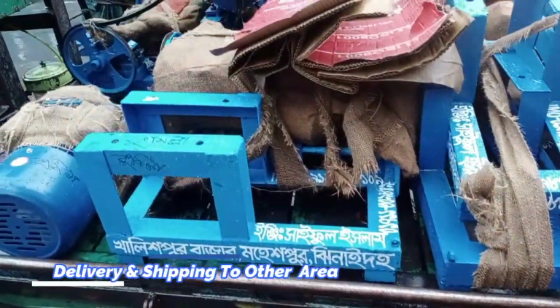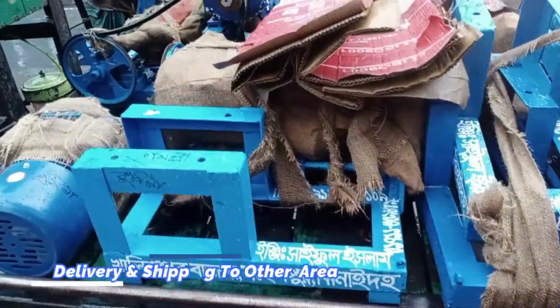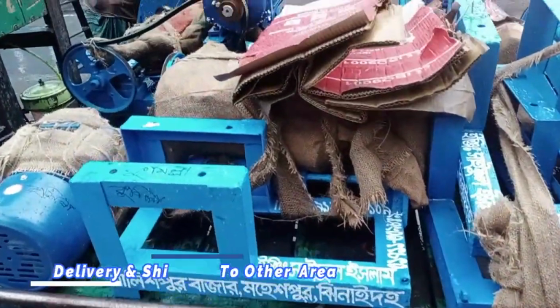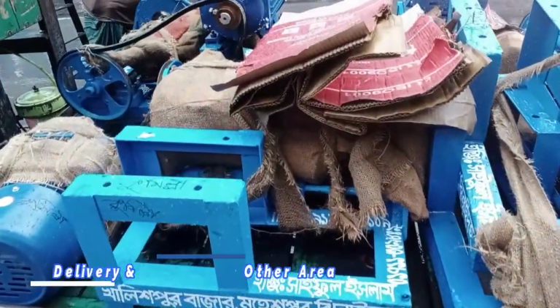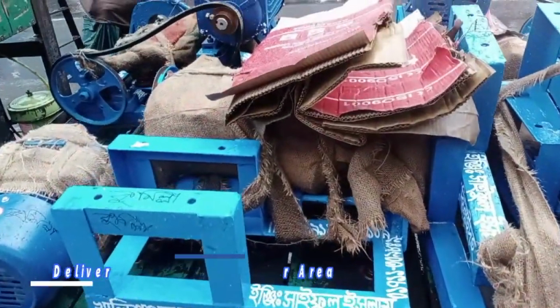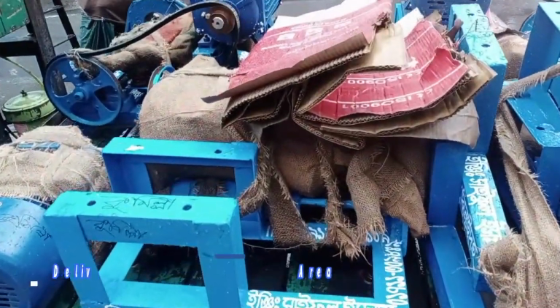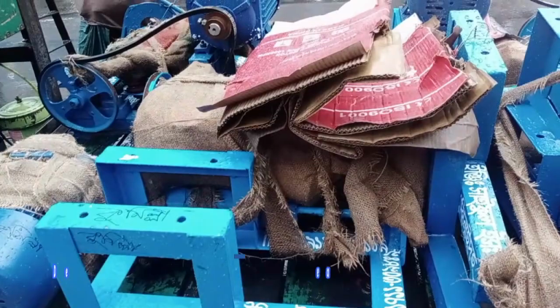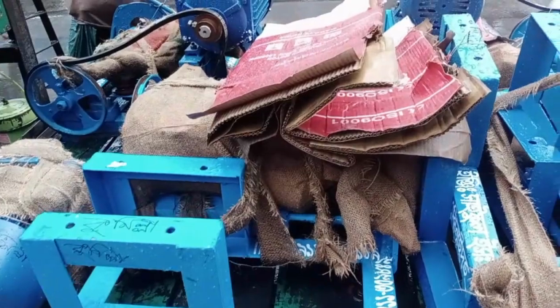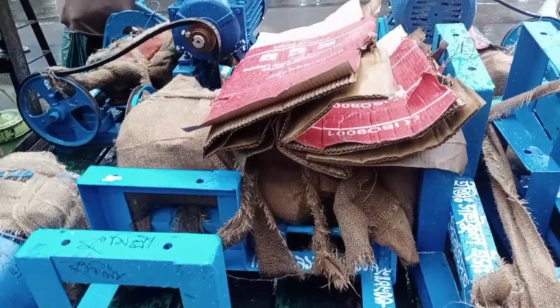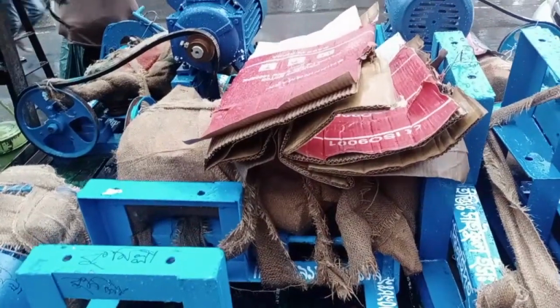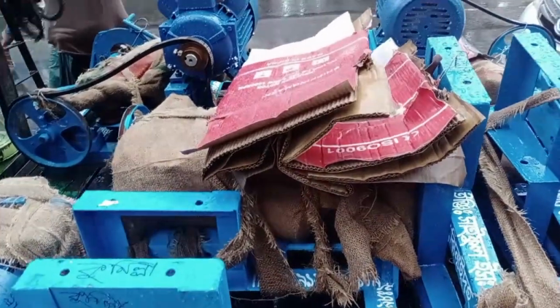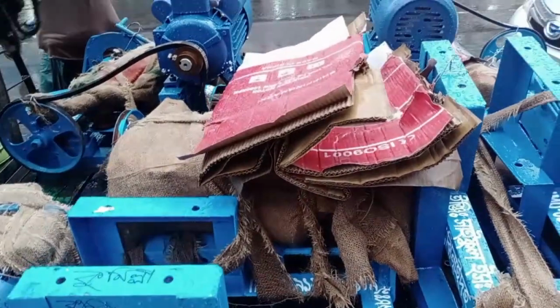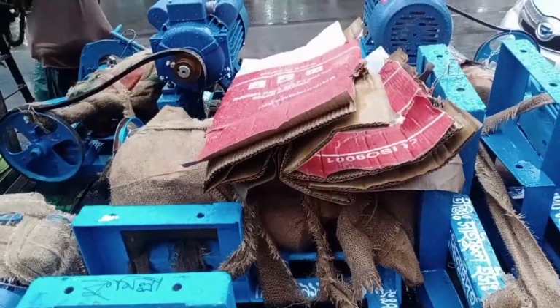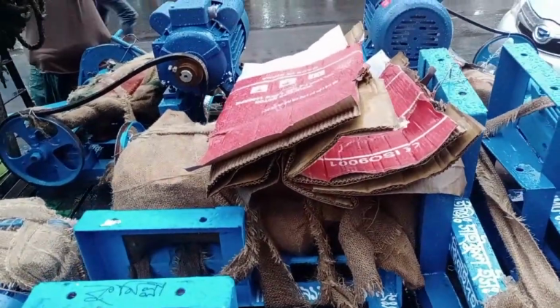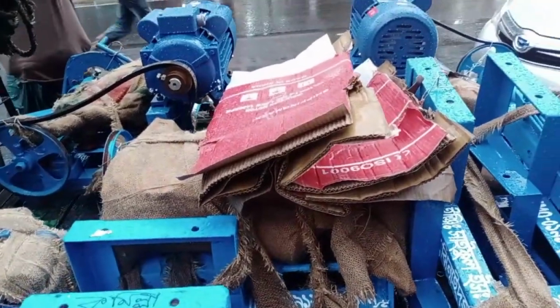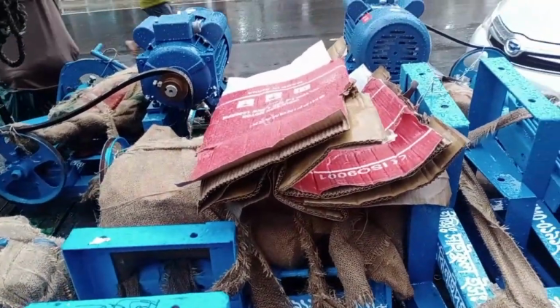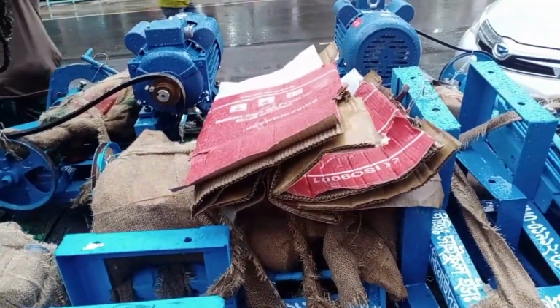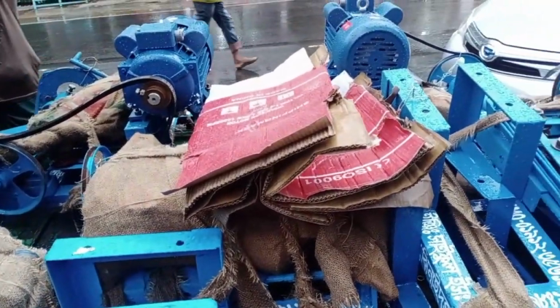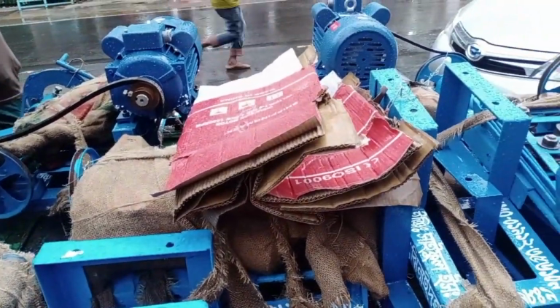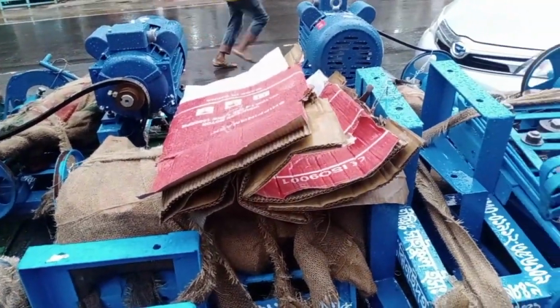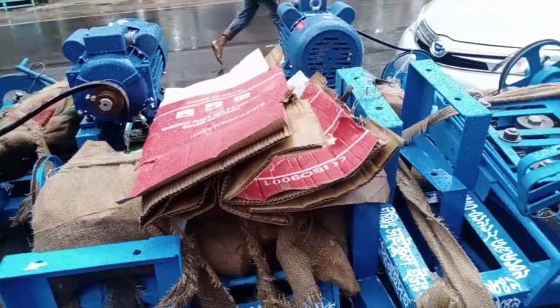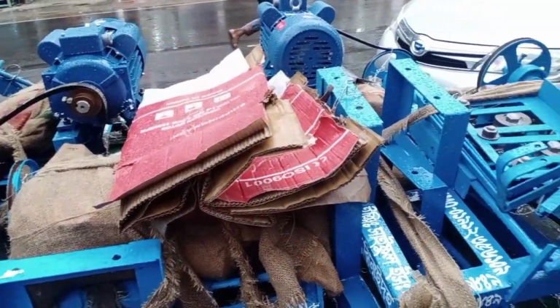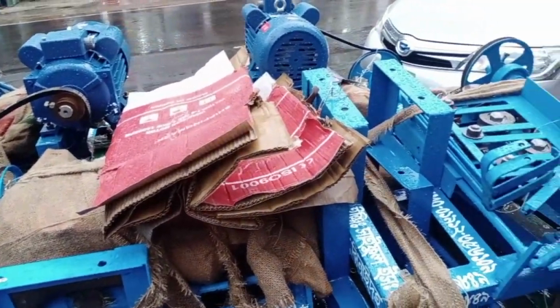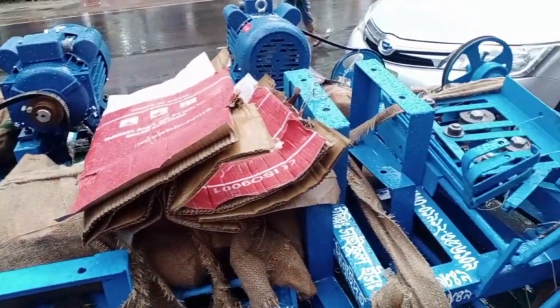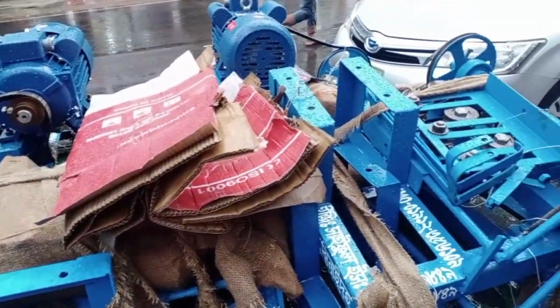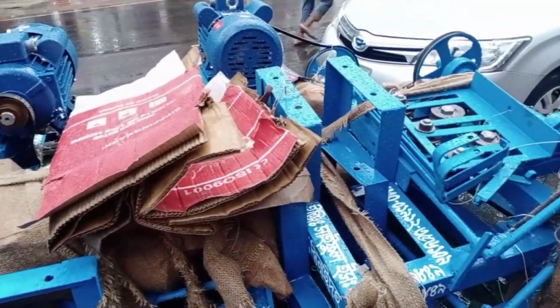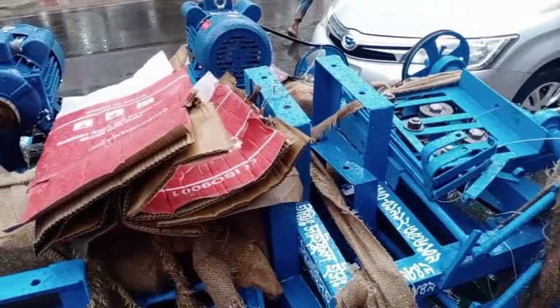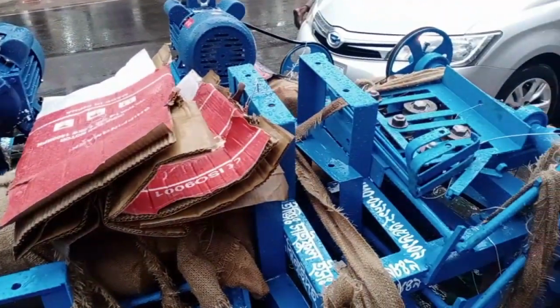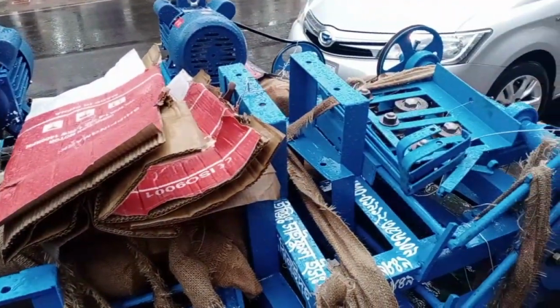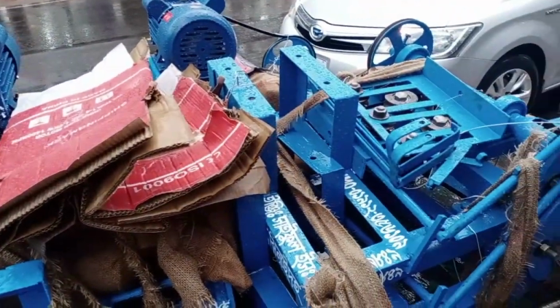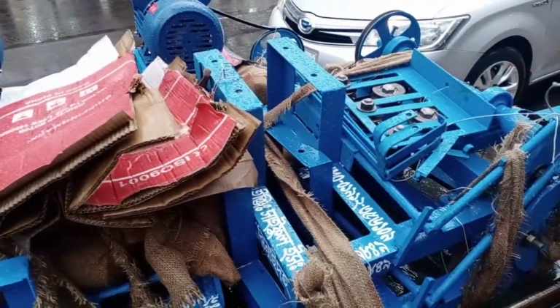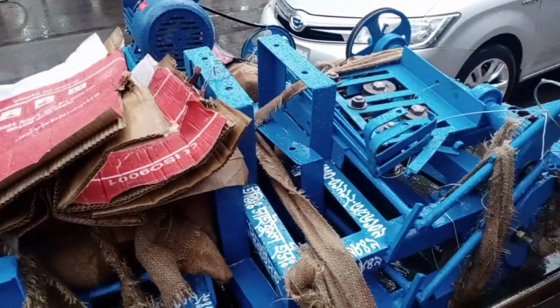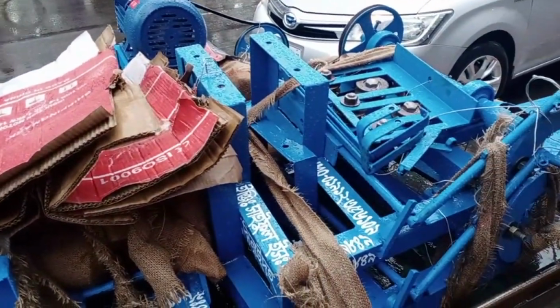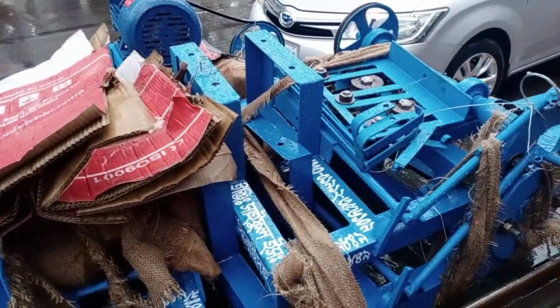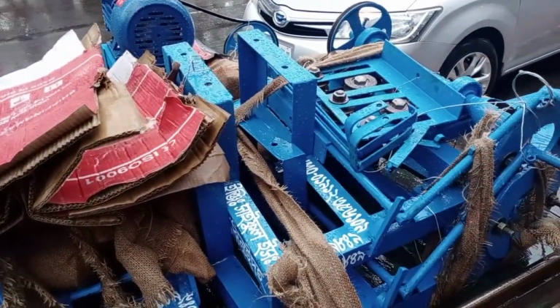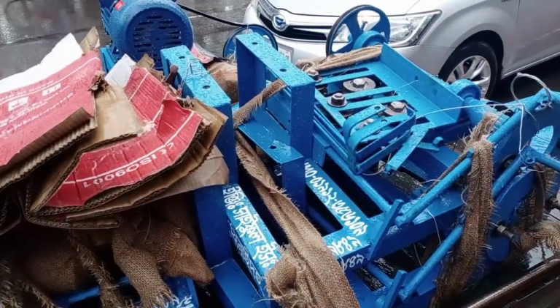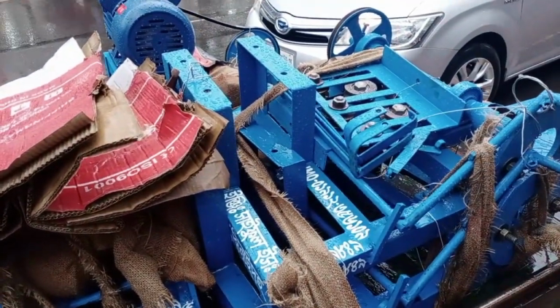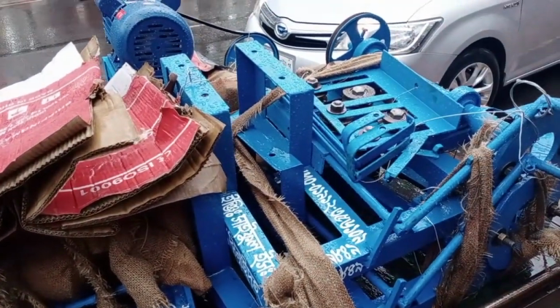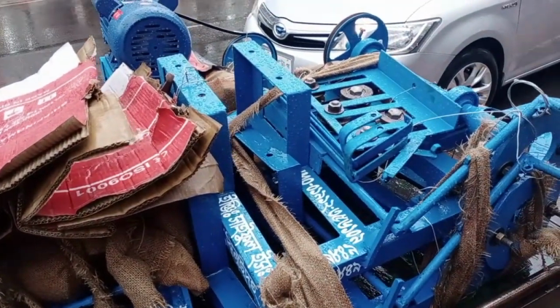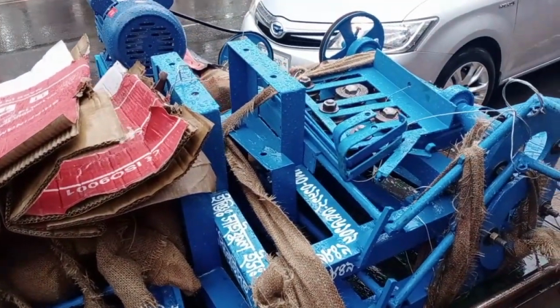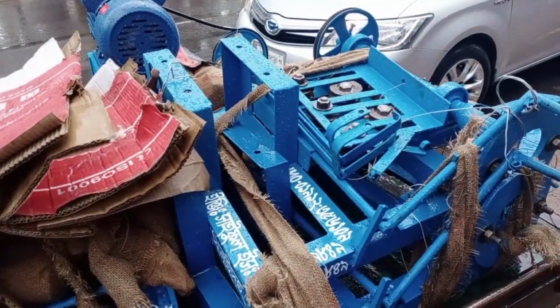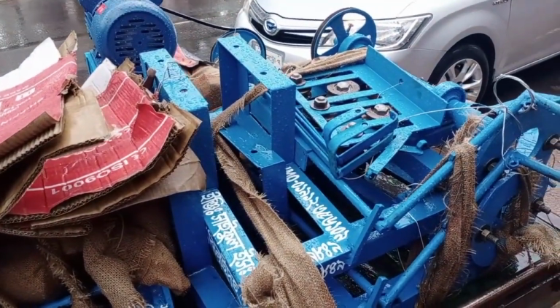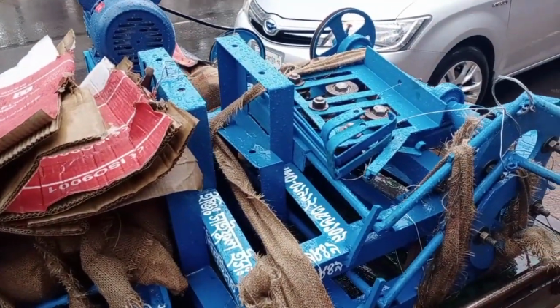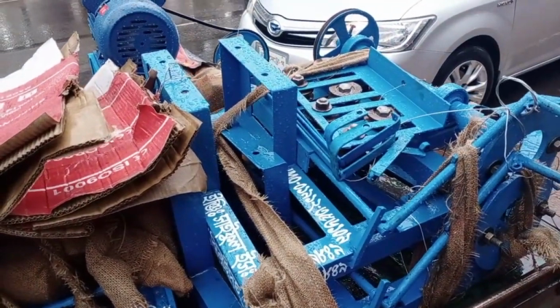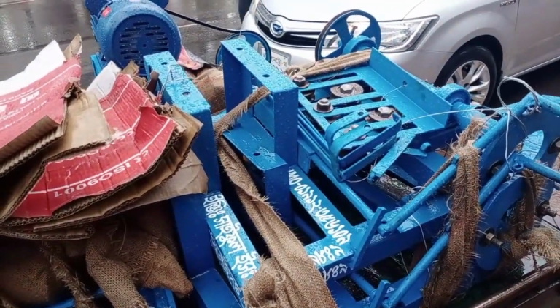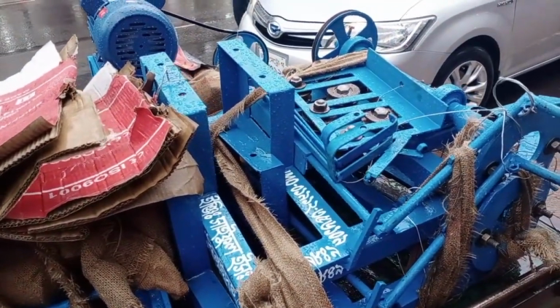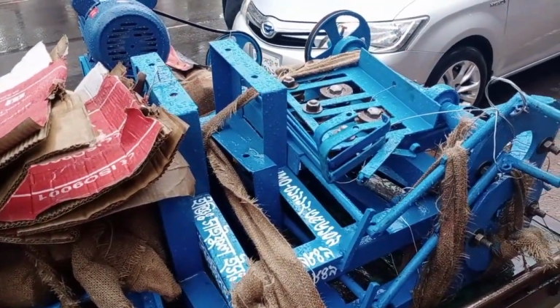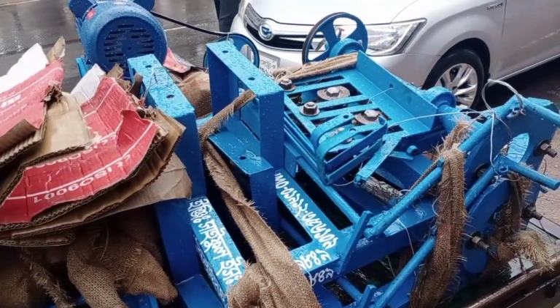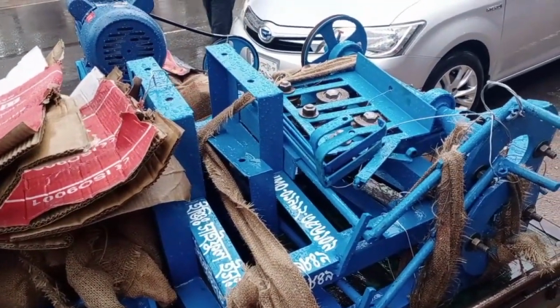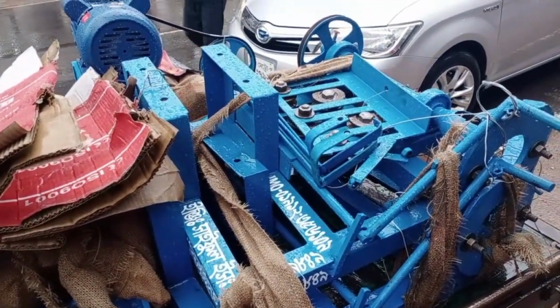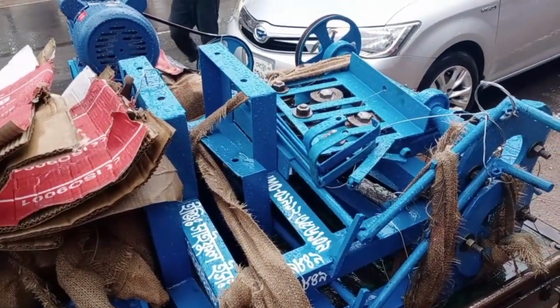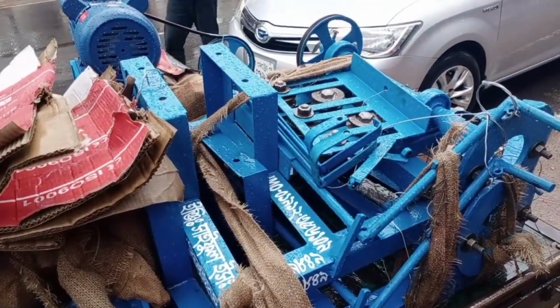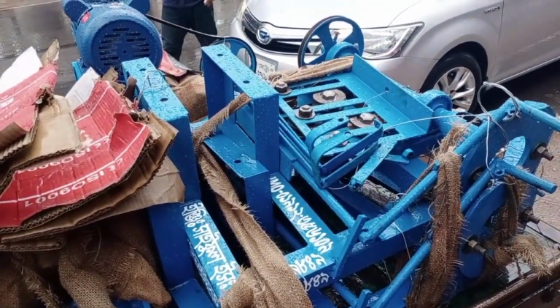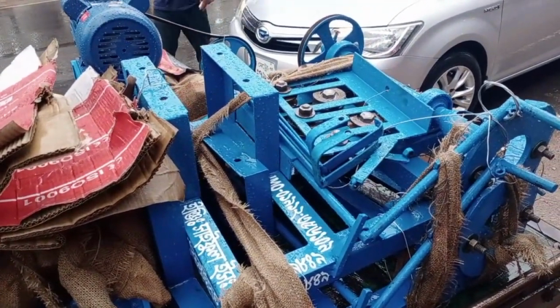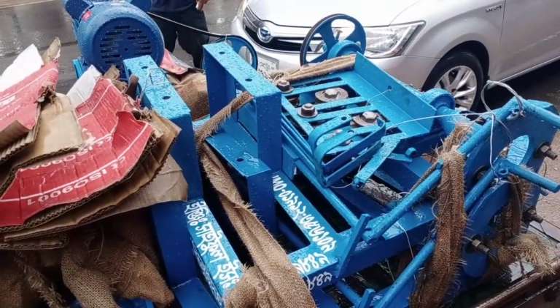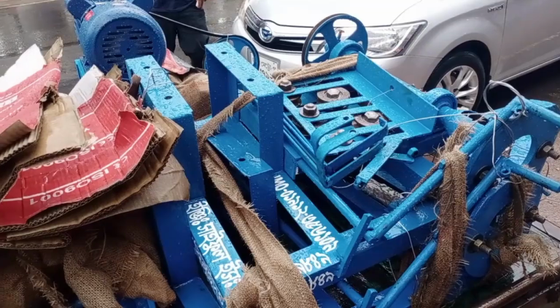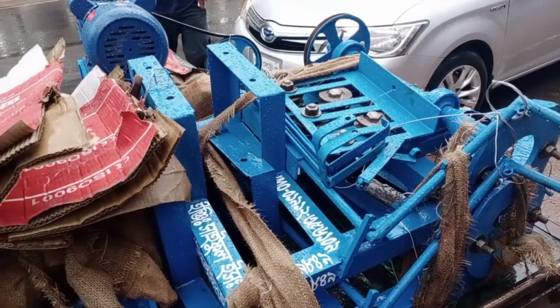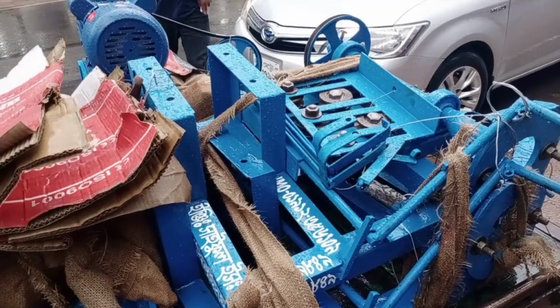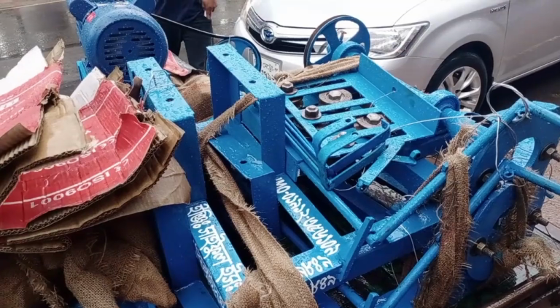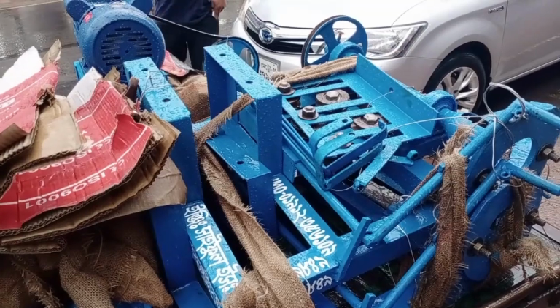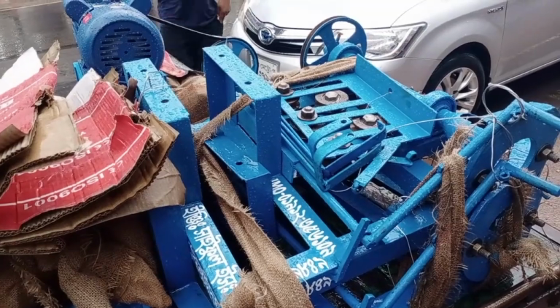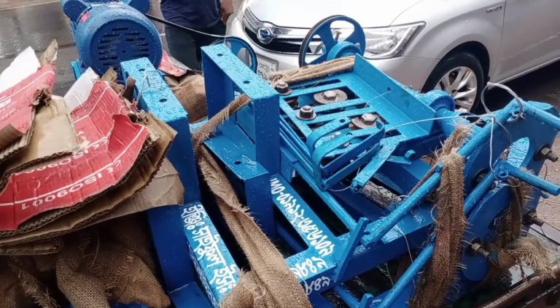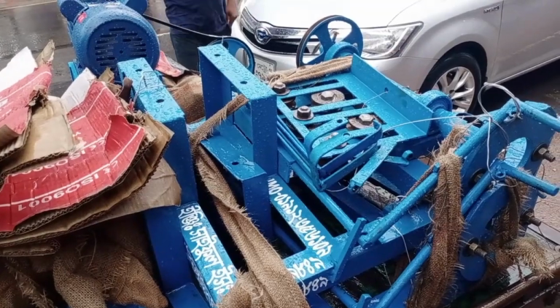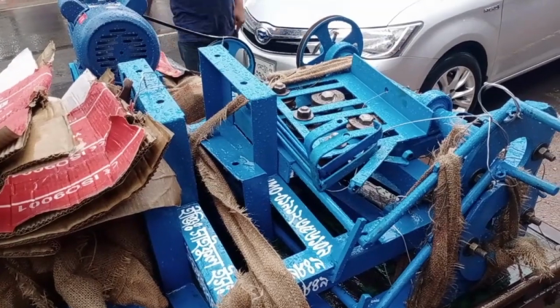We have completed the machine delivery activities in four more cities including Camila and Noapara today.